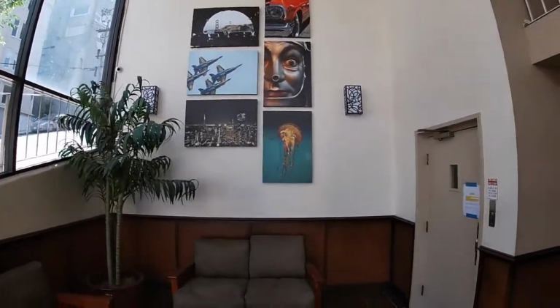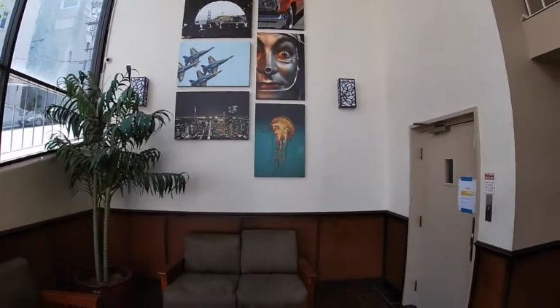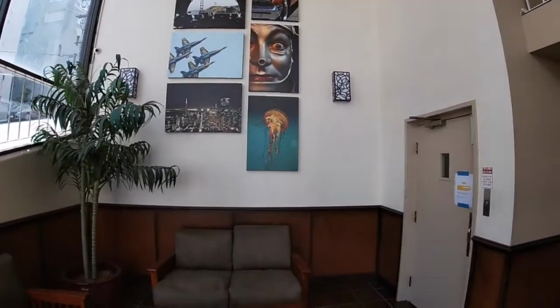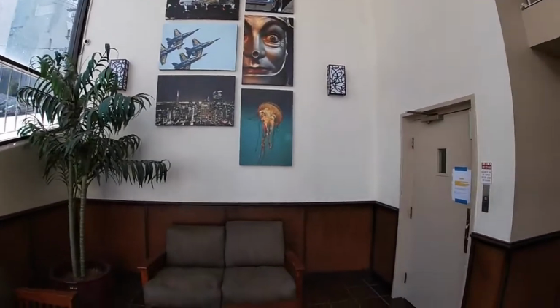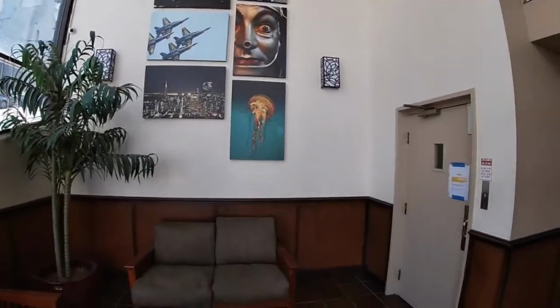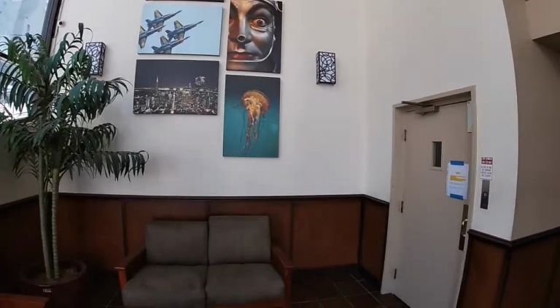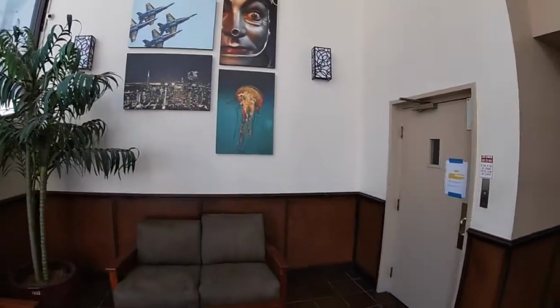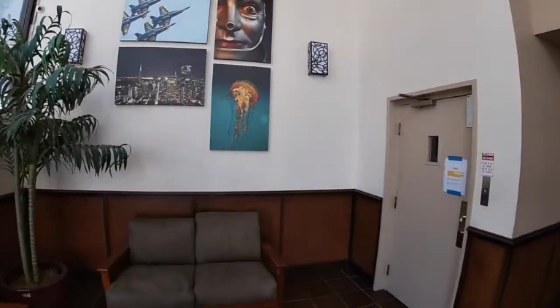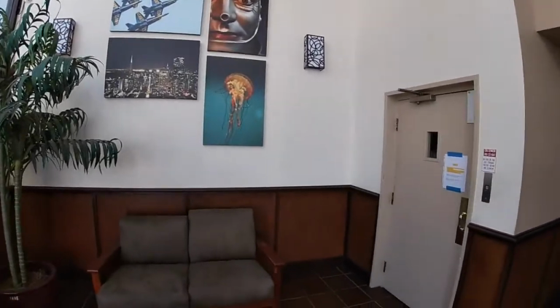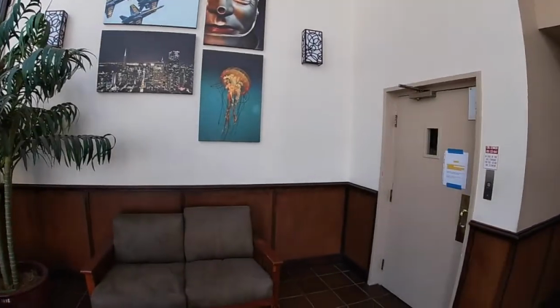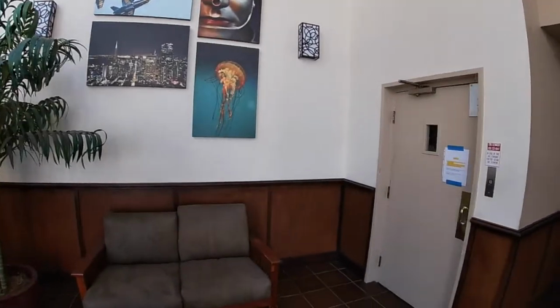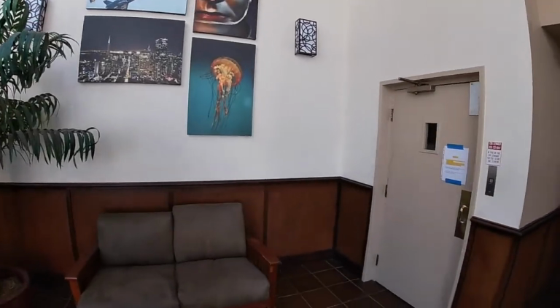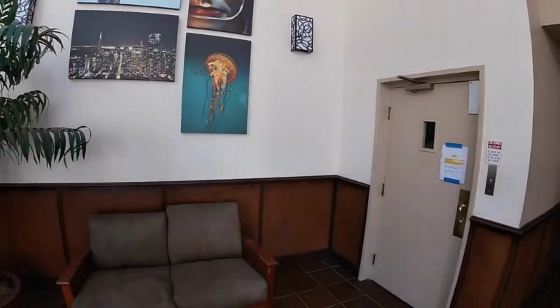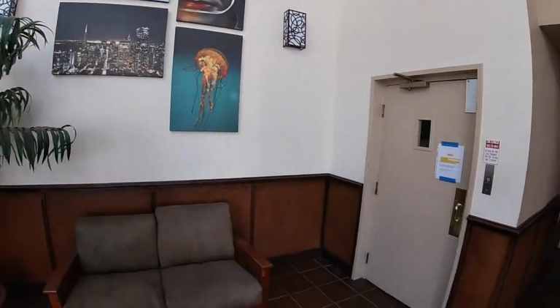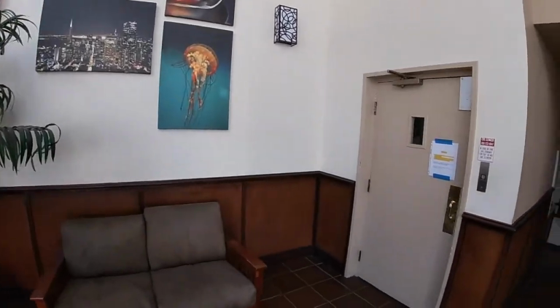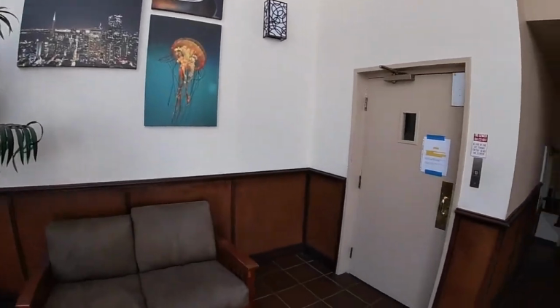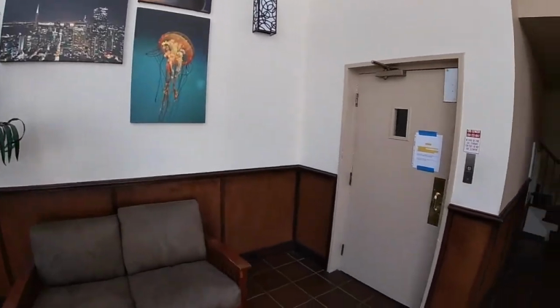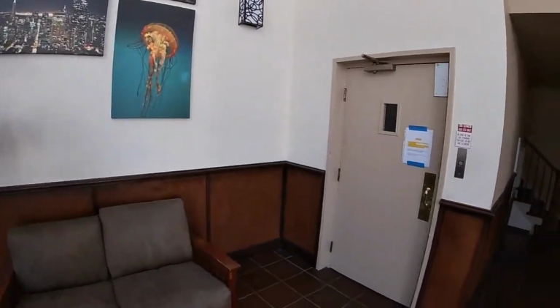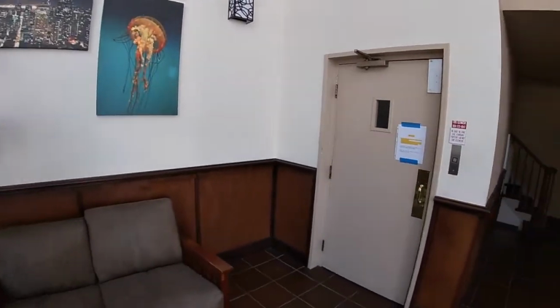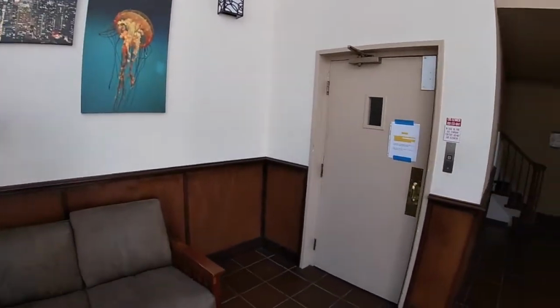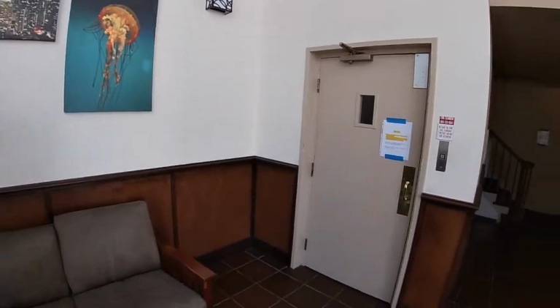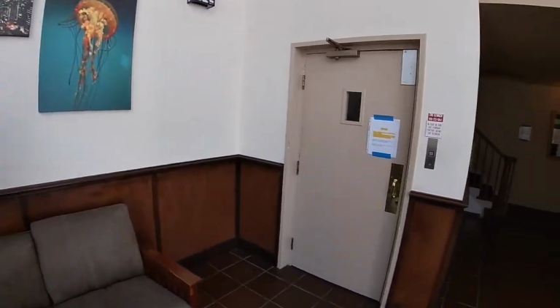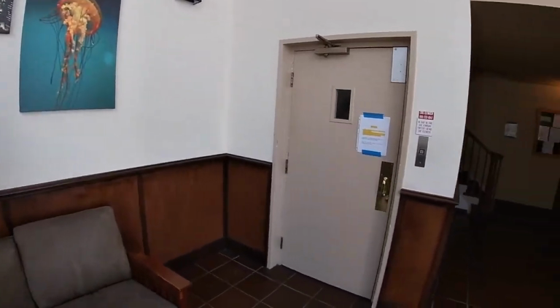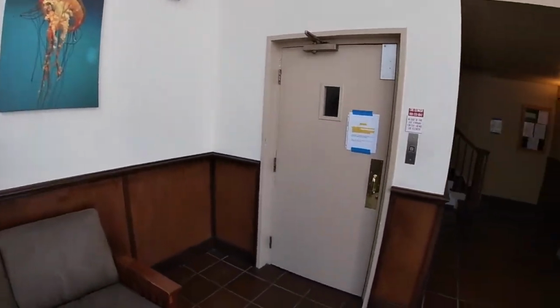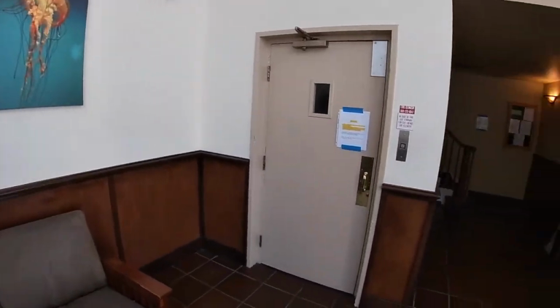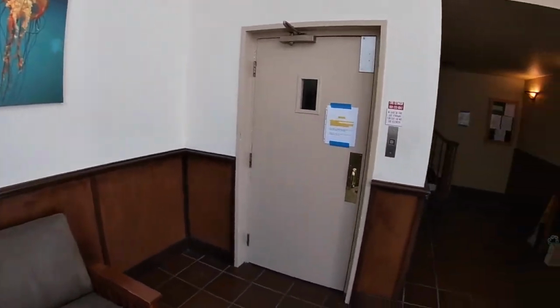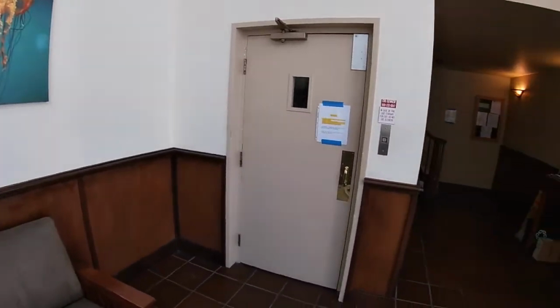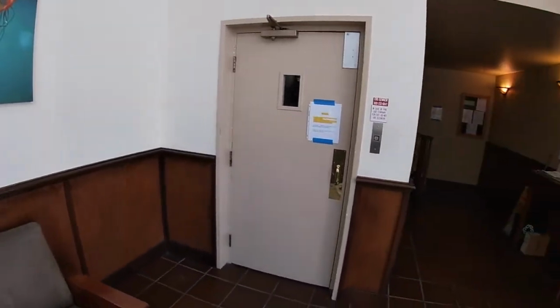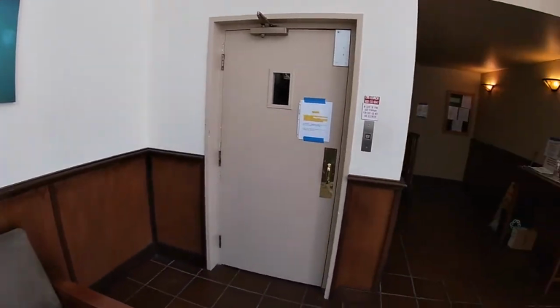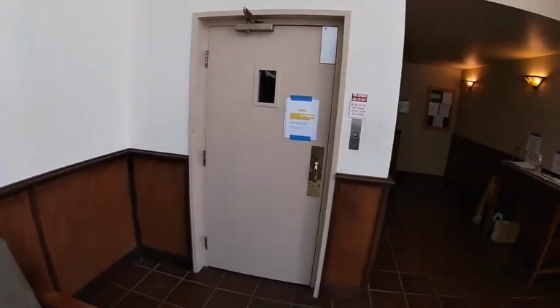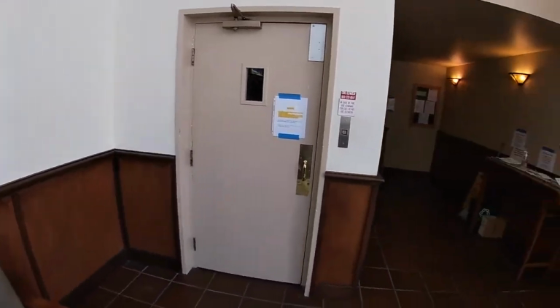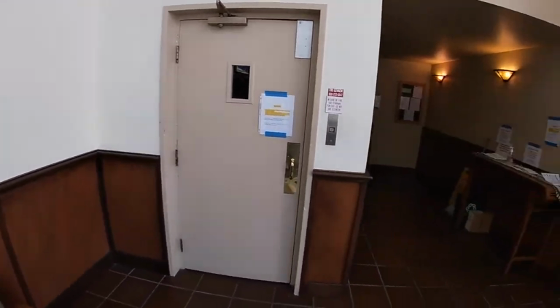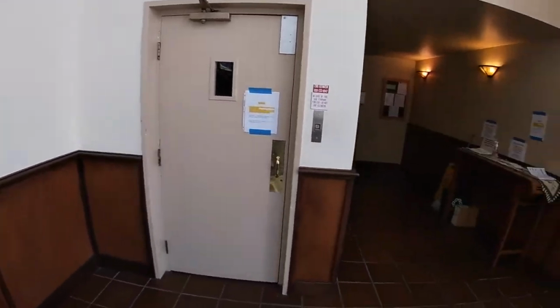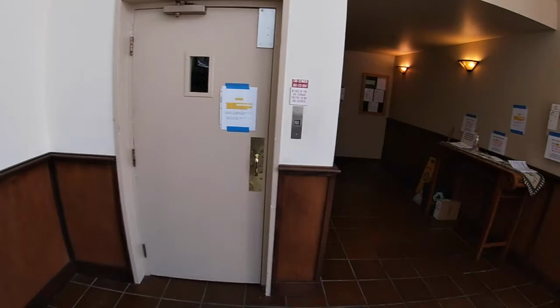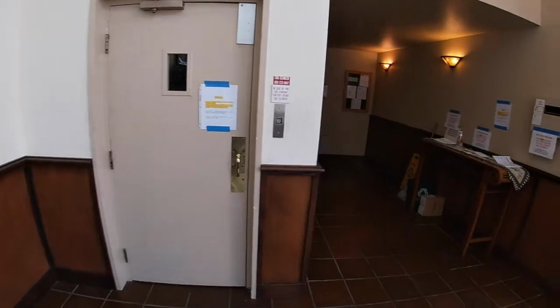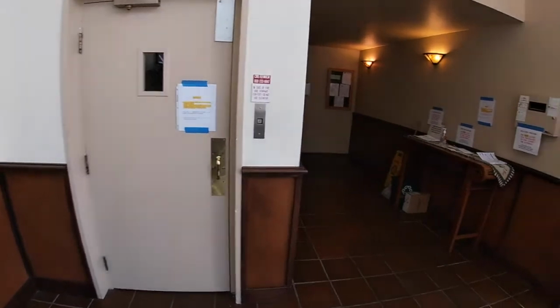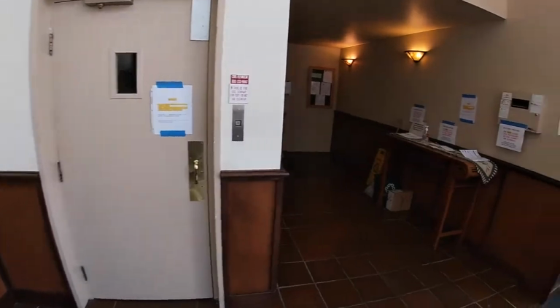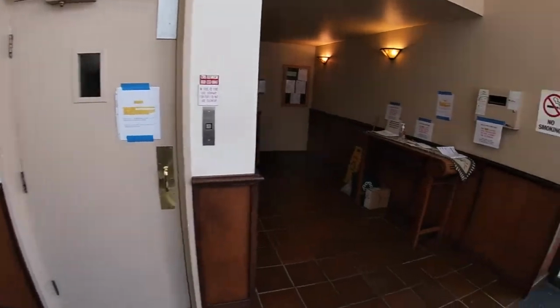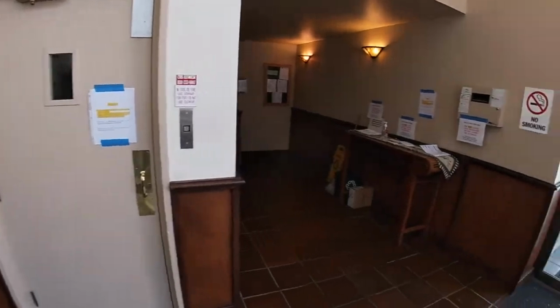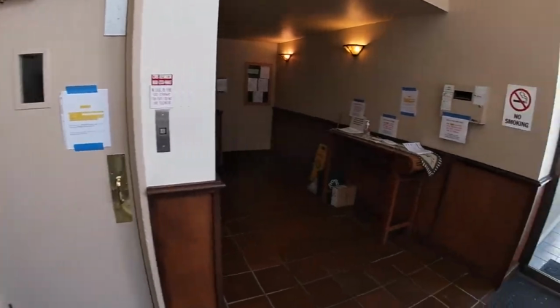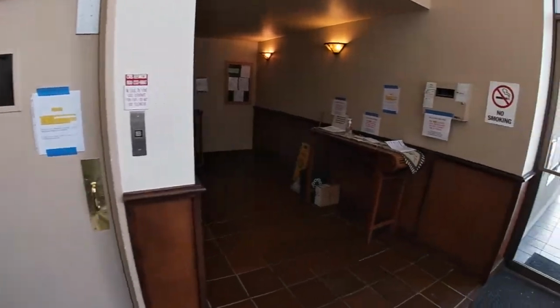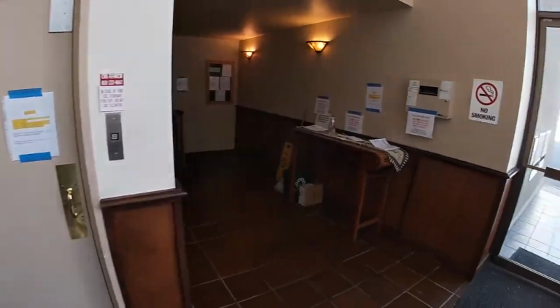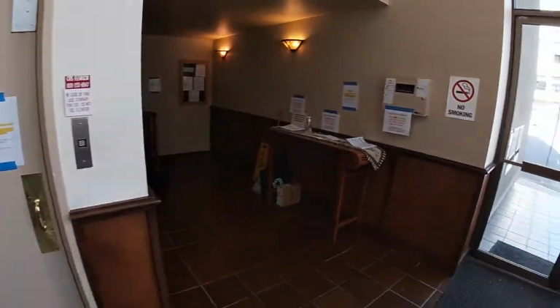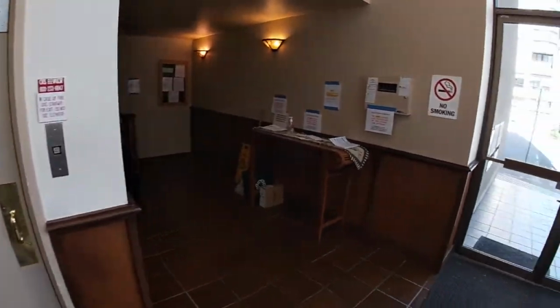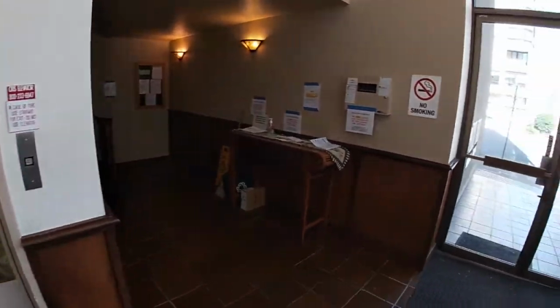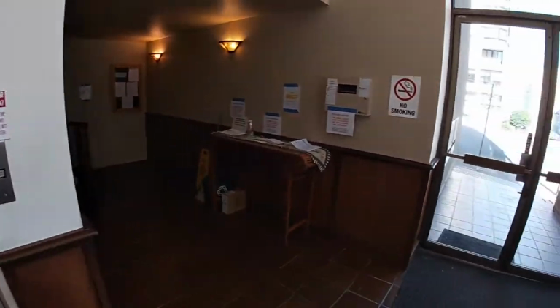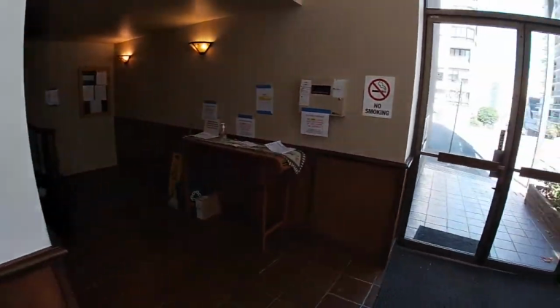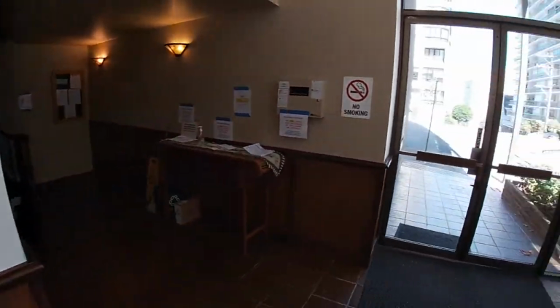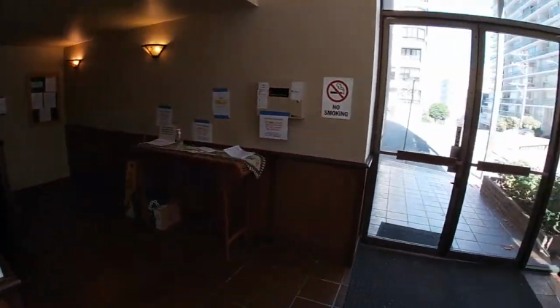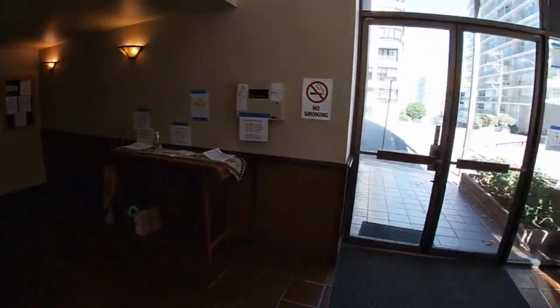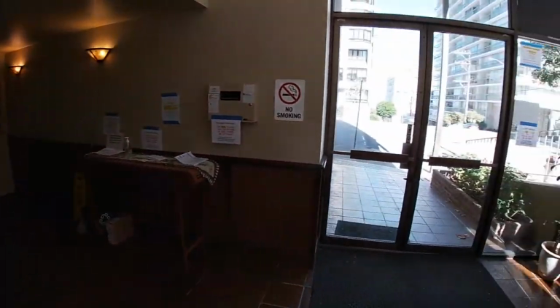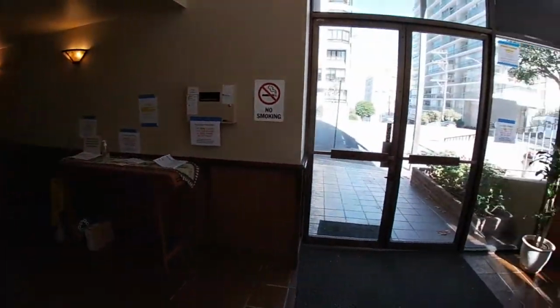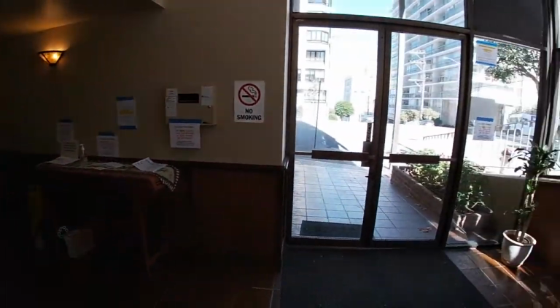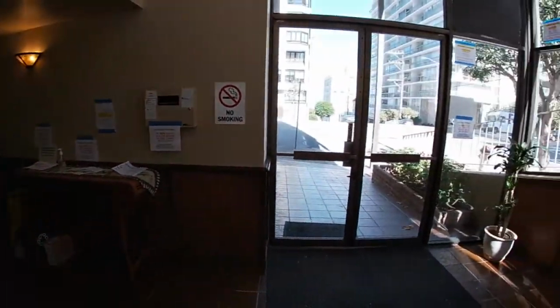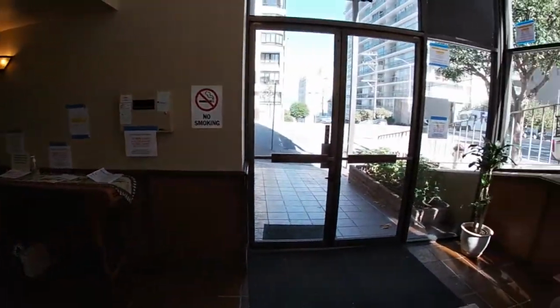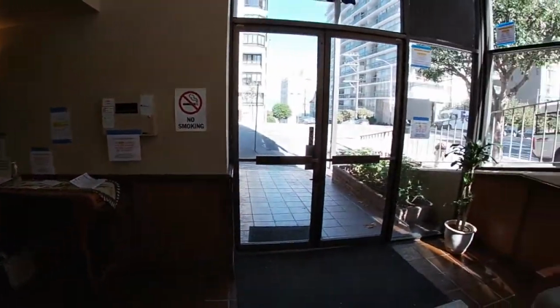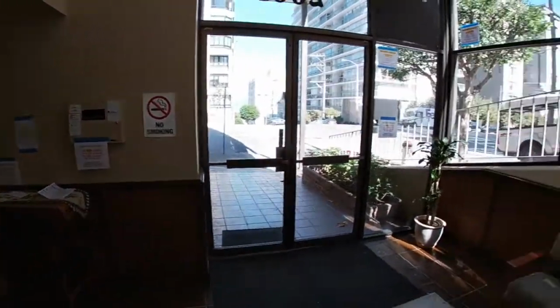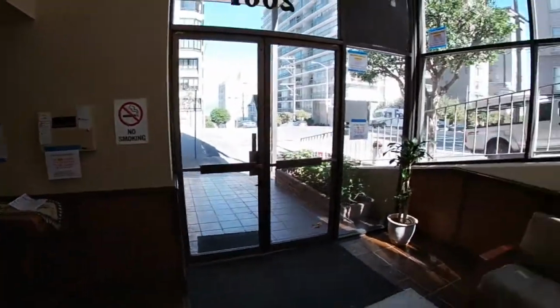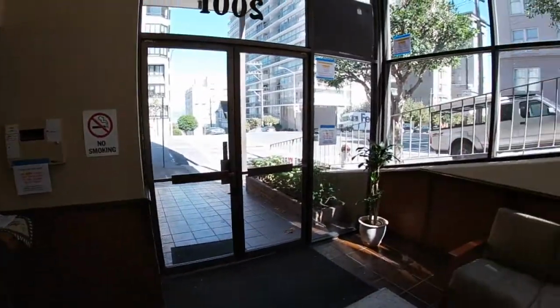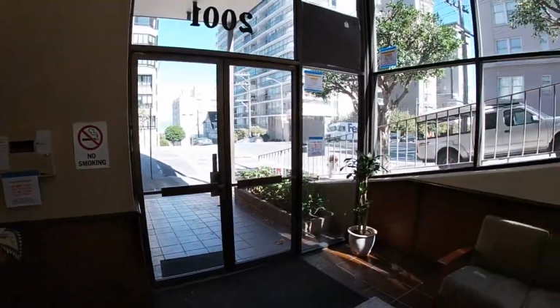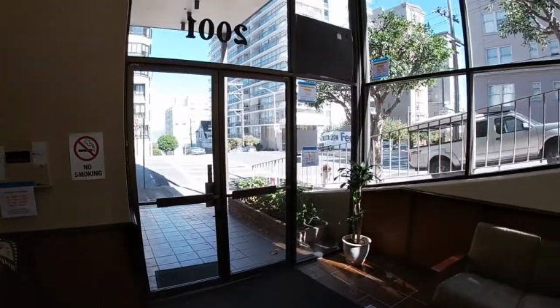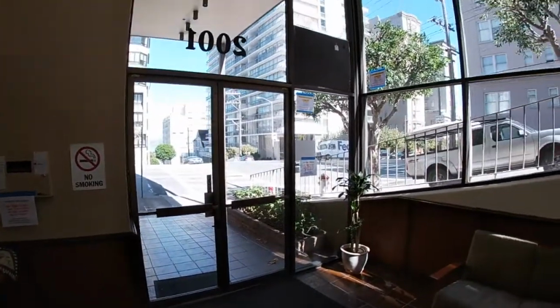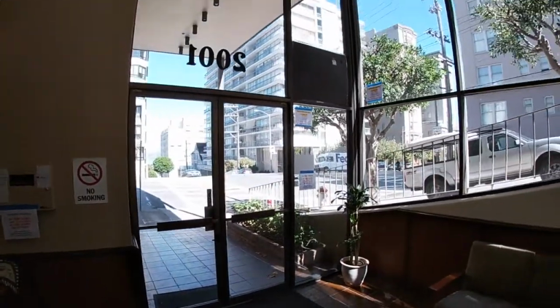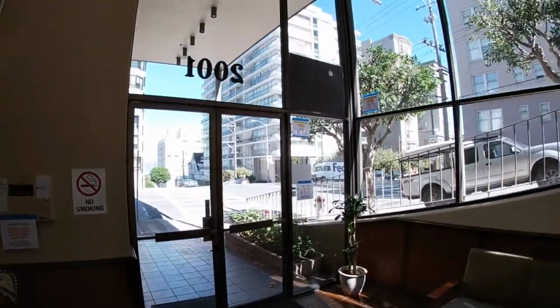Here we are — number five. There's only two units on this floor, both located at this end right here.